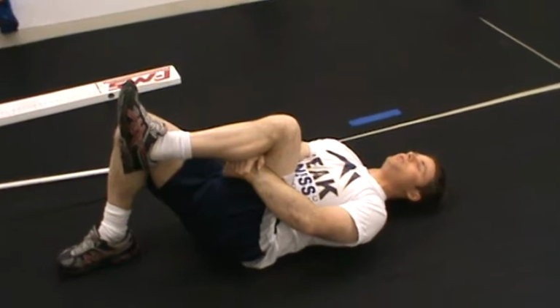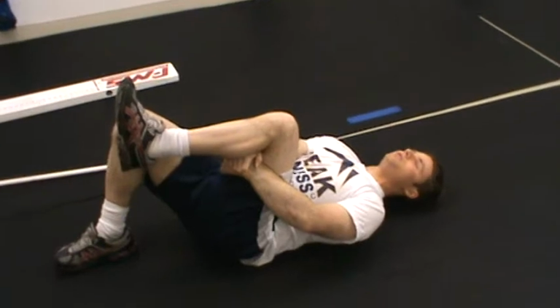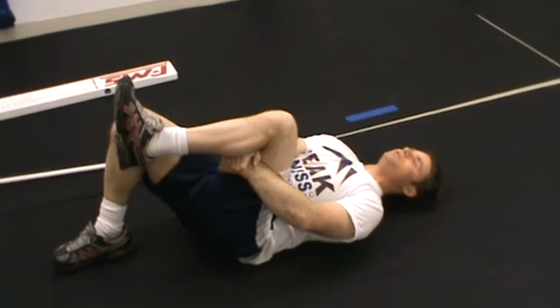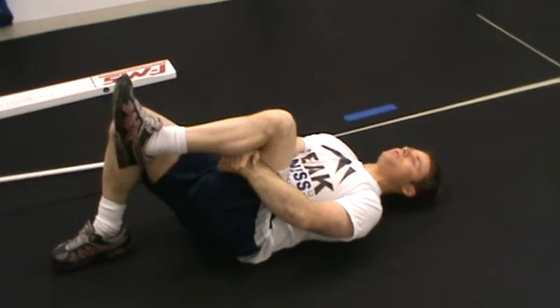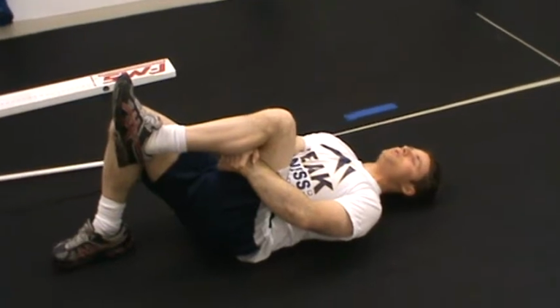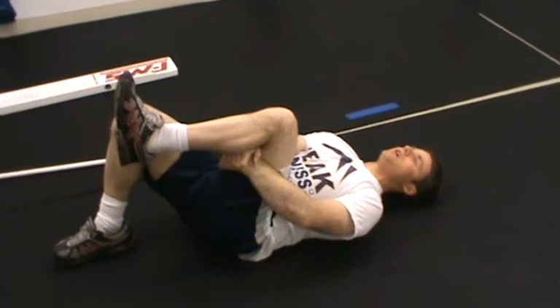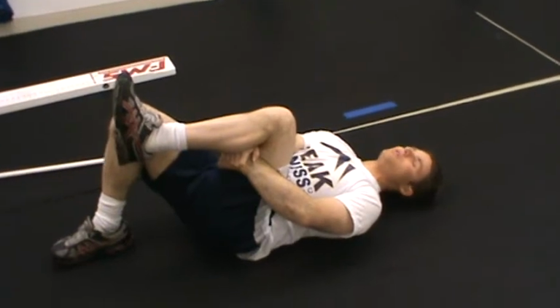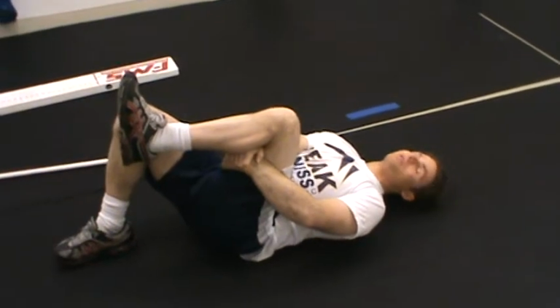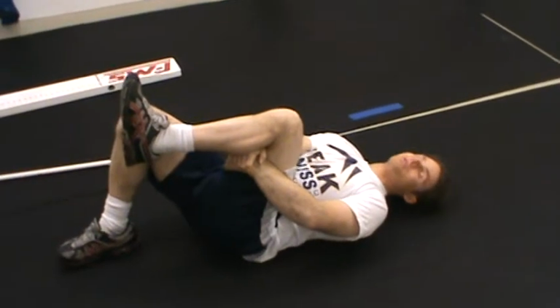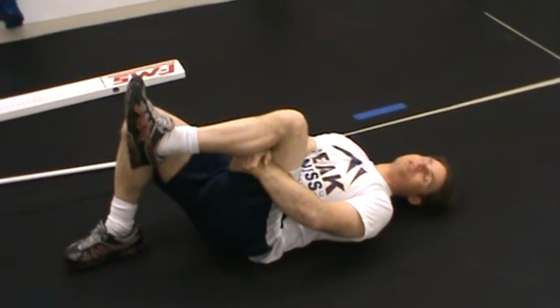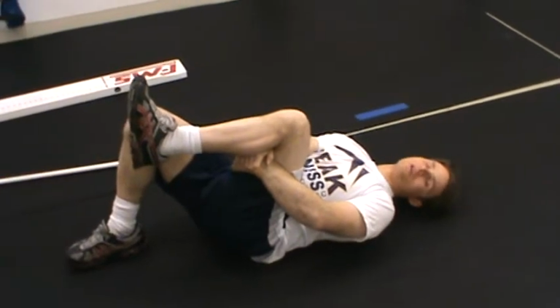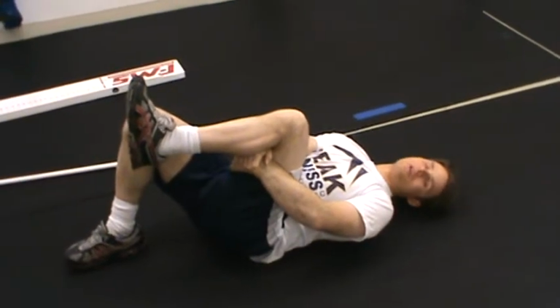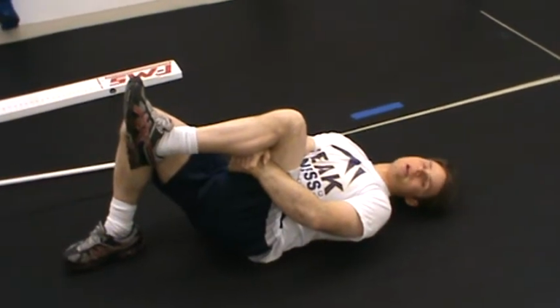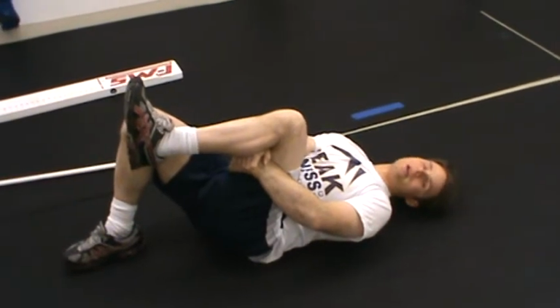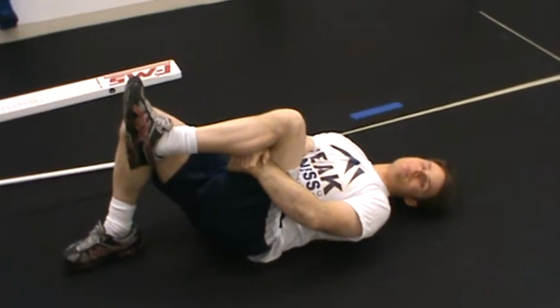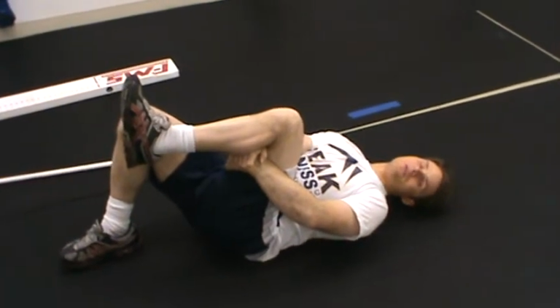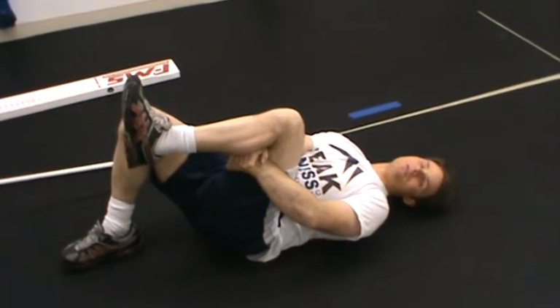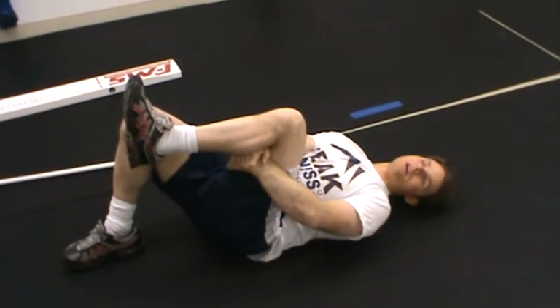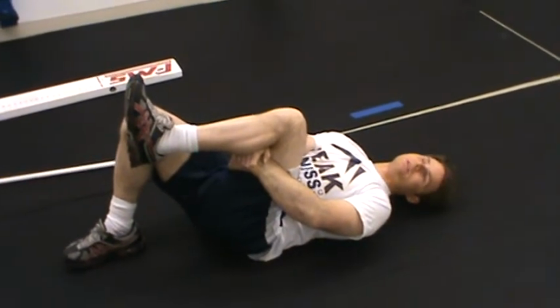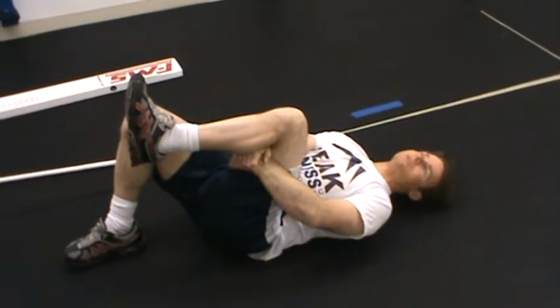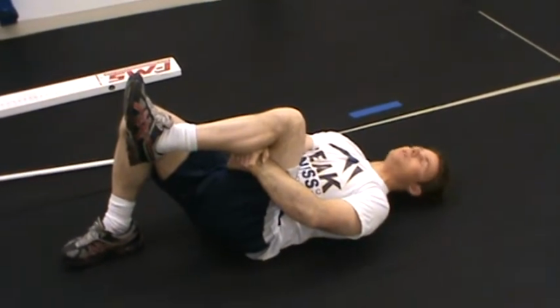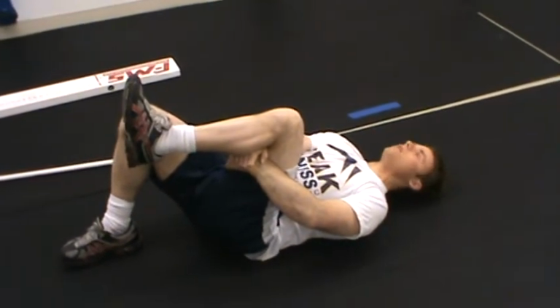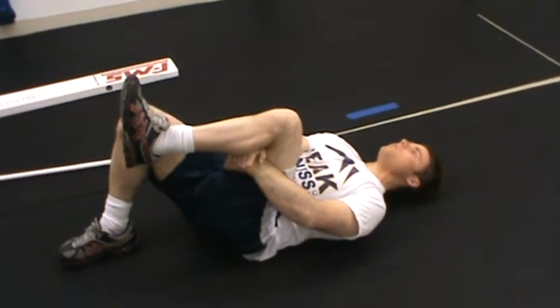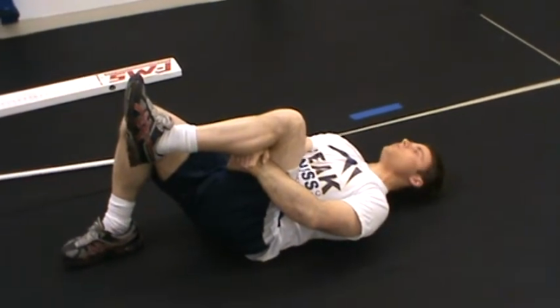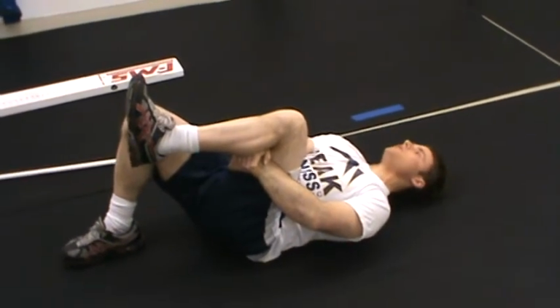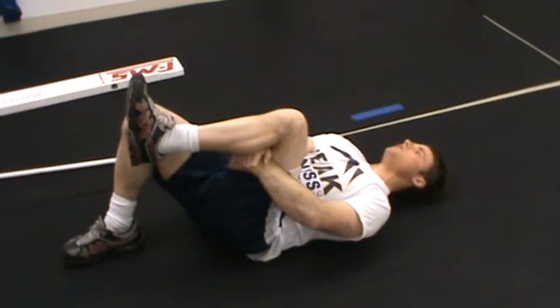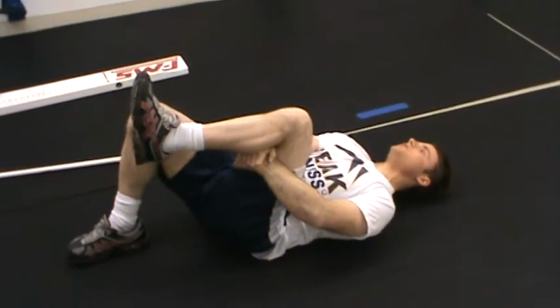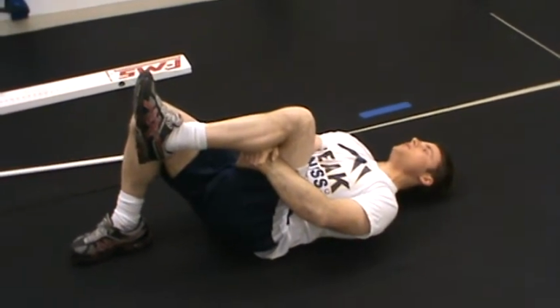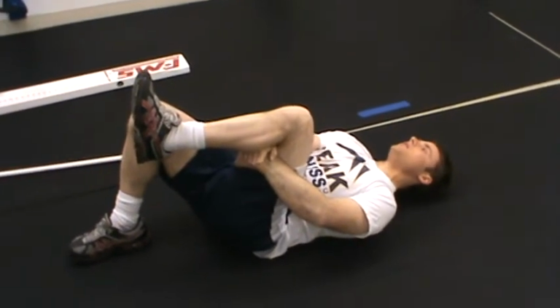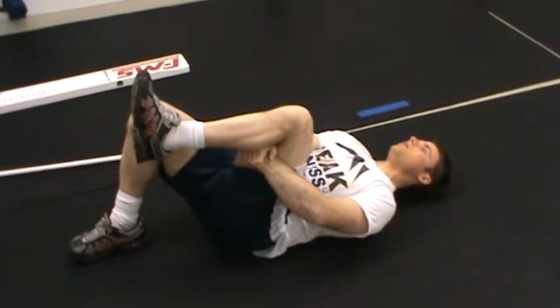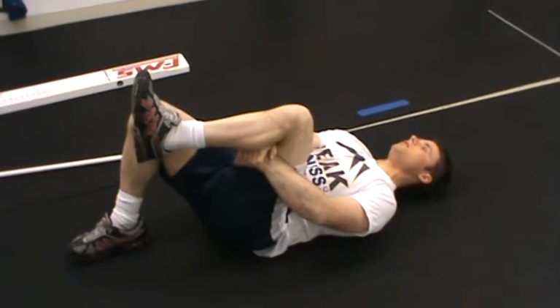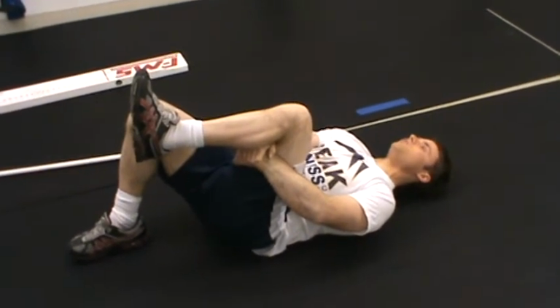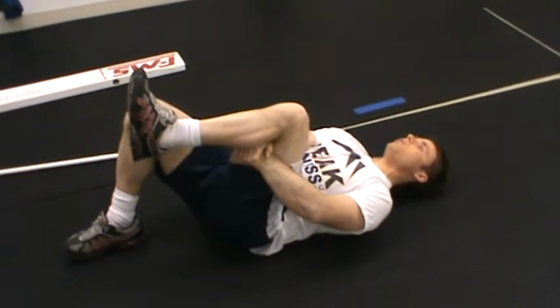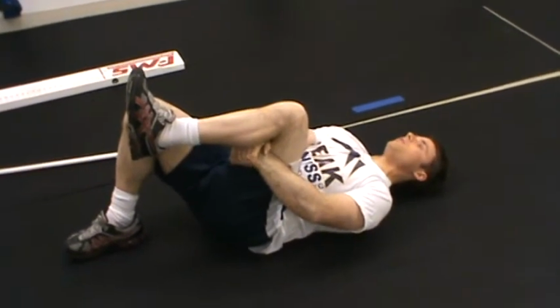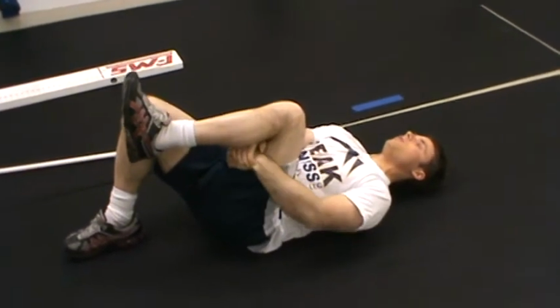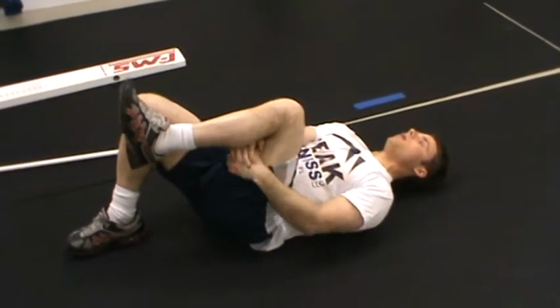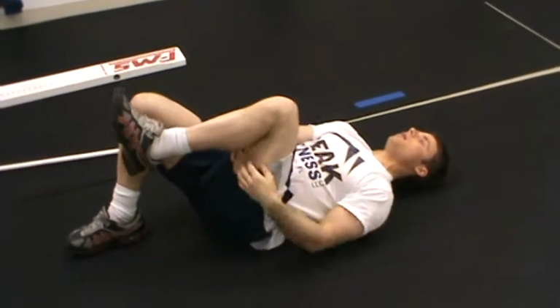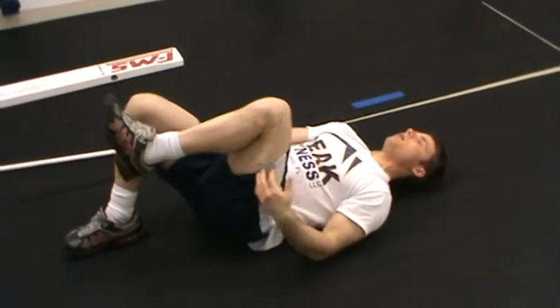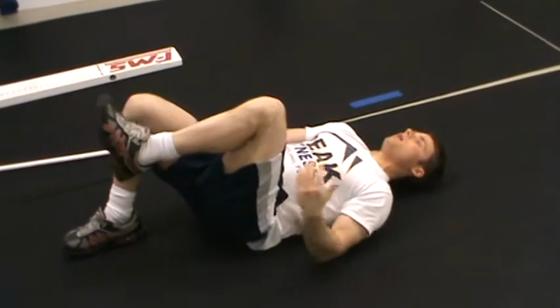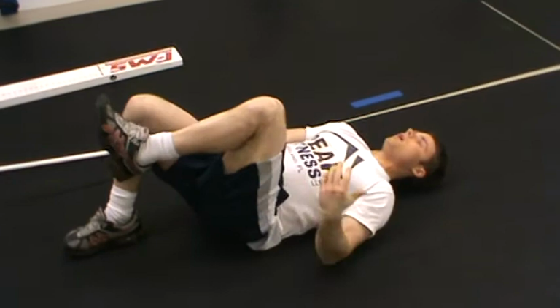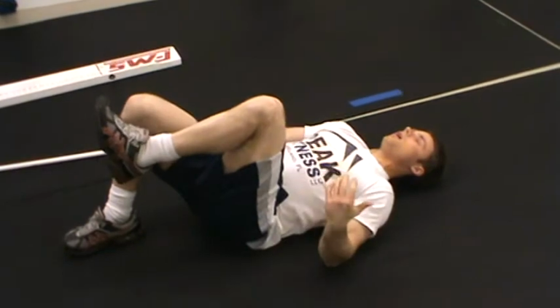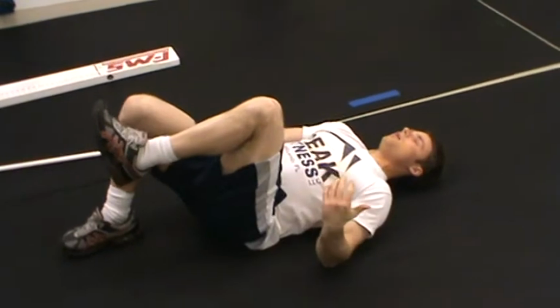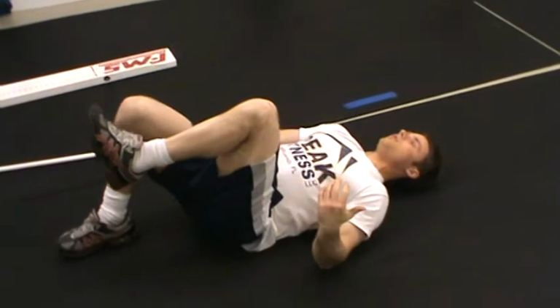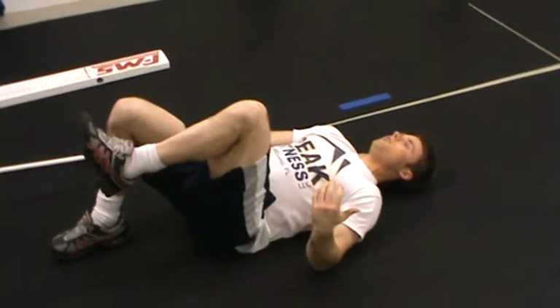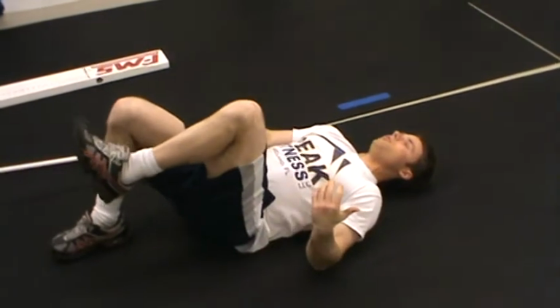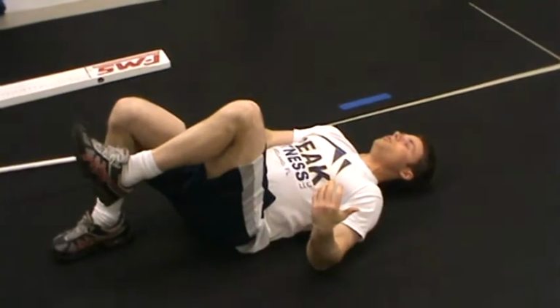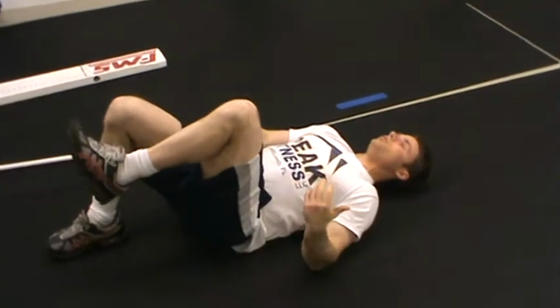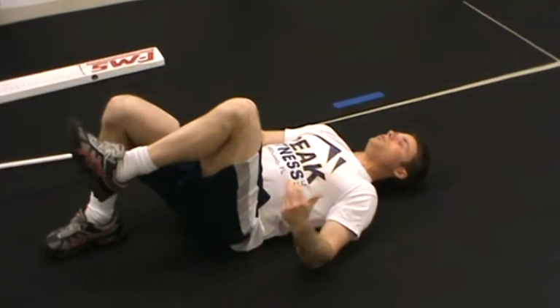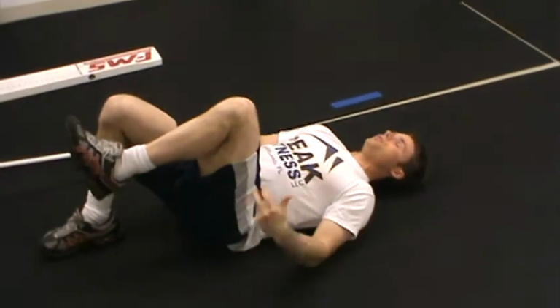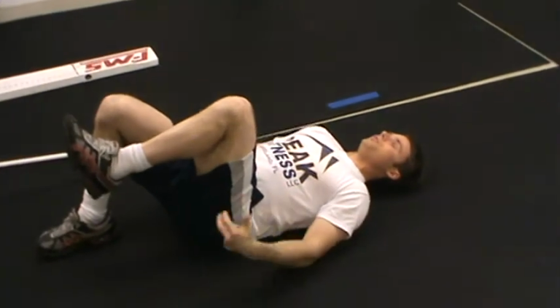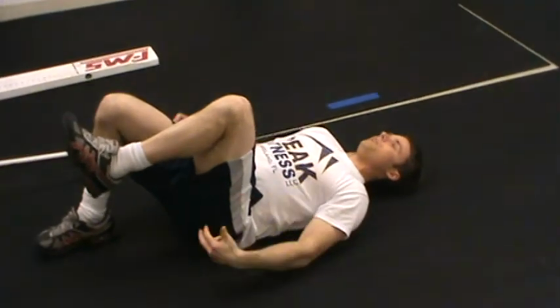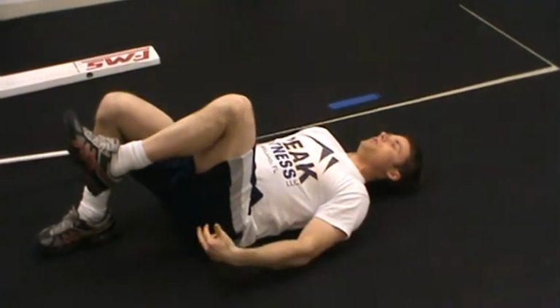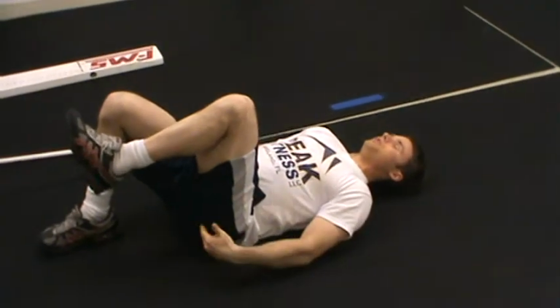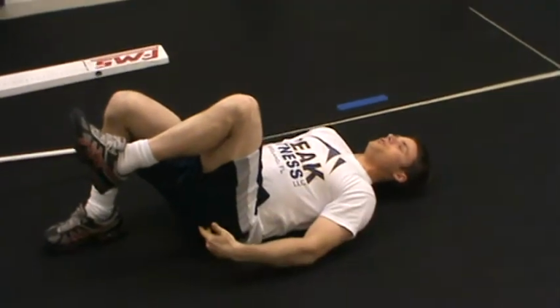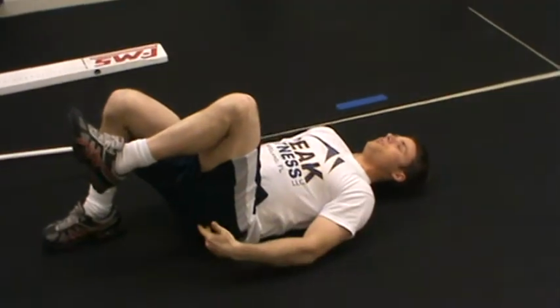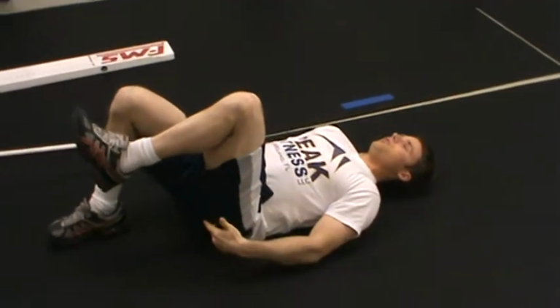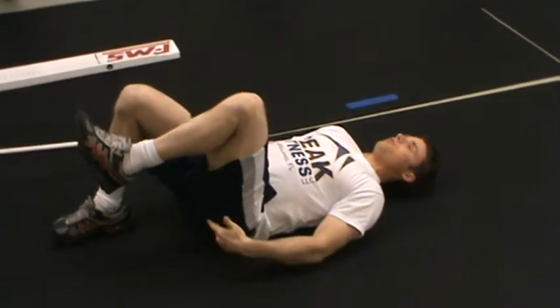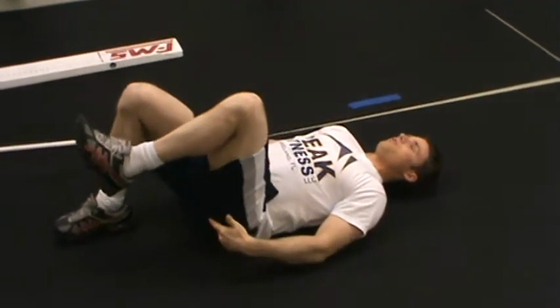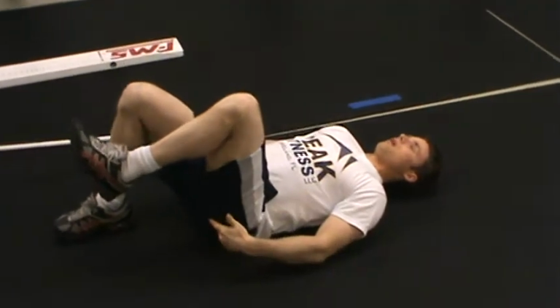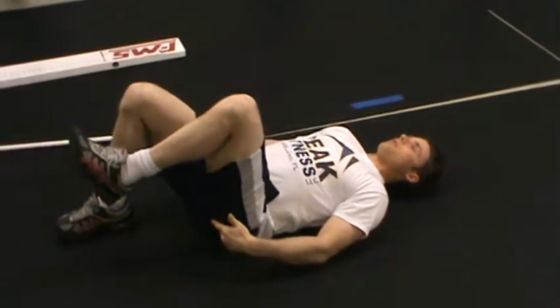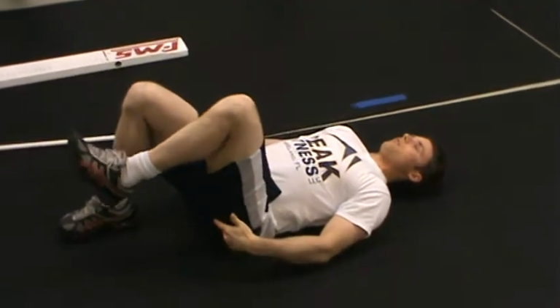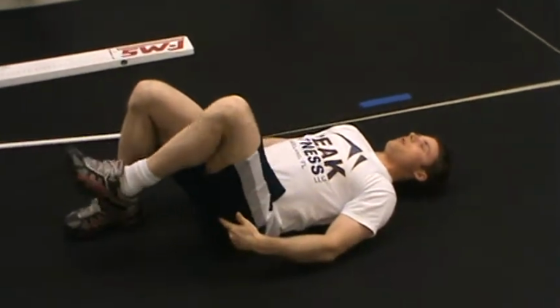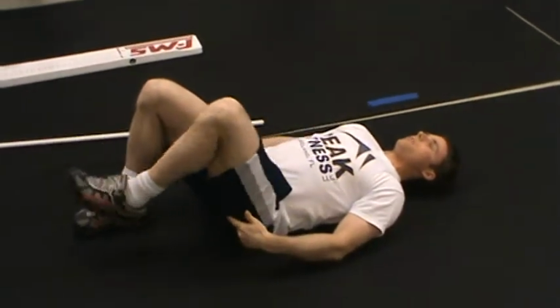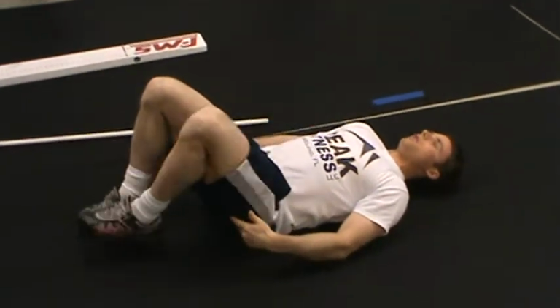This is Chris Kelly with your single leg hip lift test. What we're testing here is whether or not your glutes, or the muscles of your butt, are firing properly.